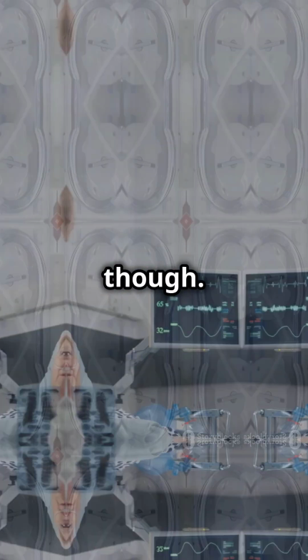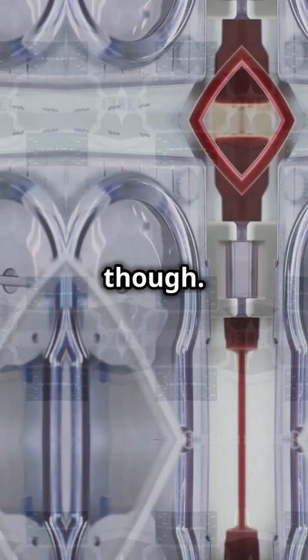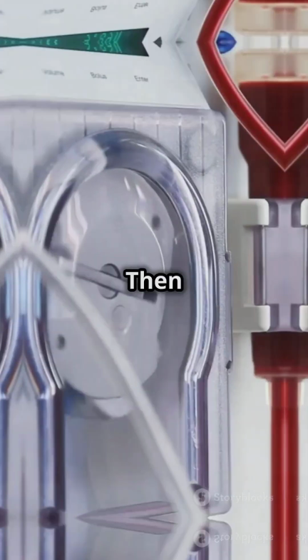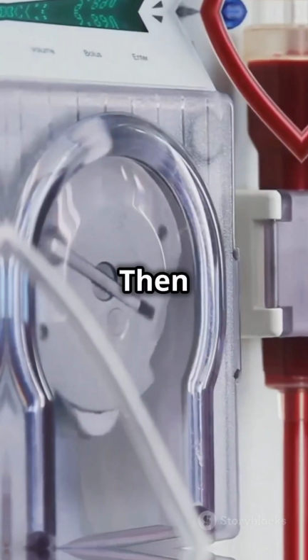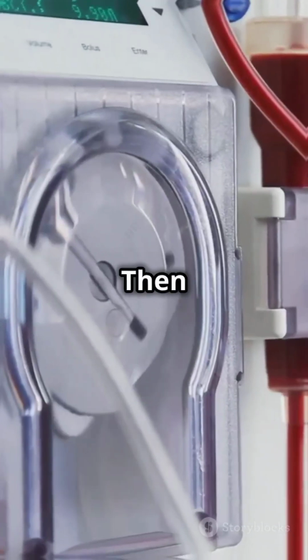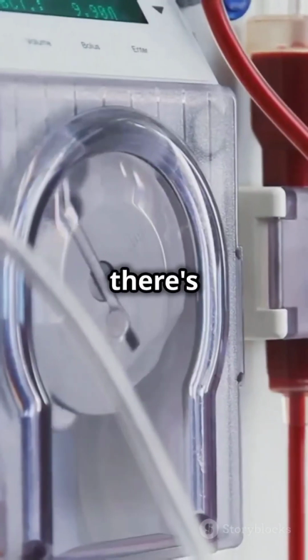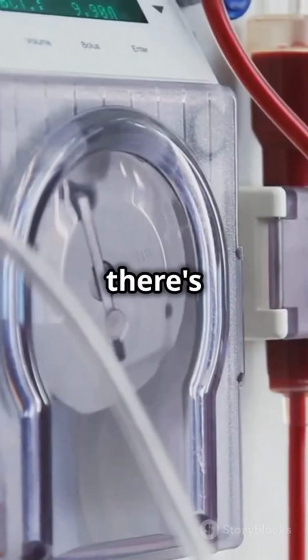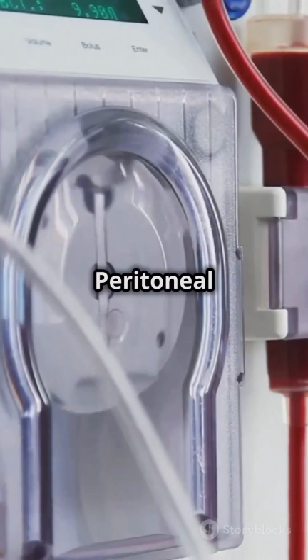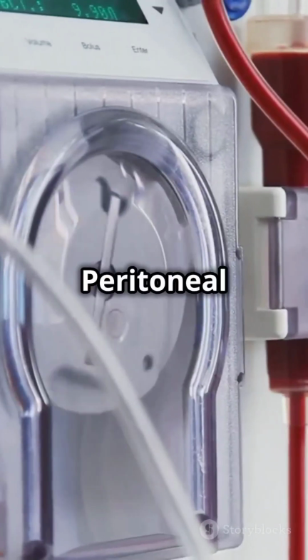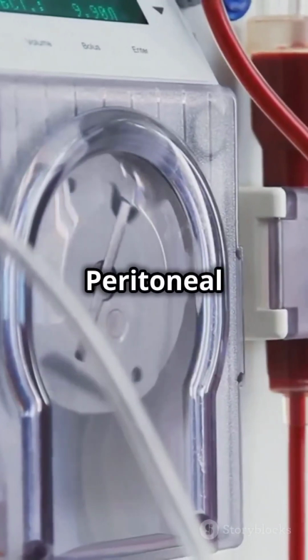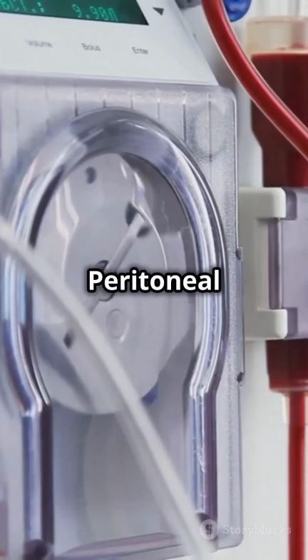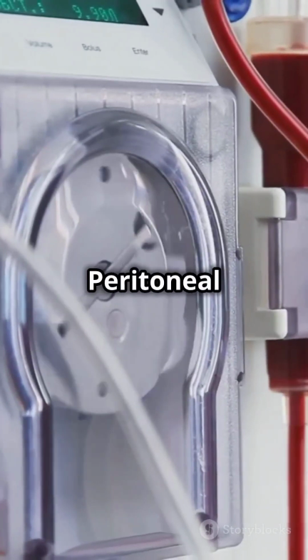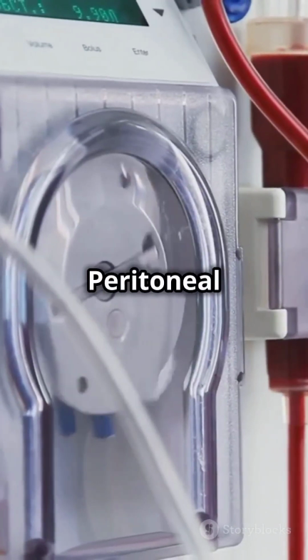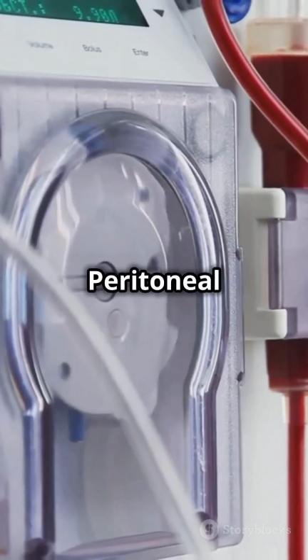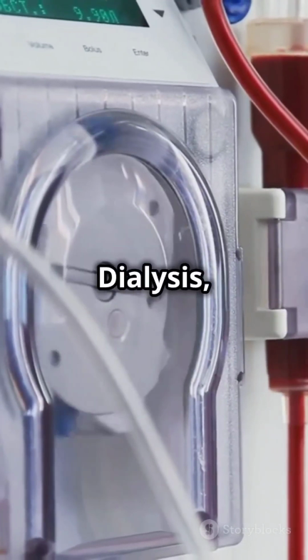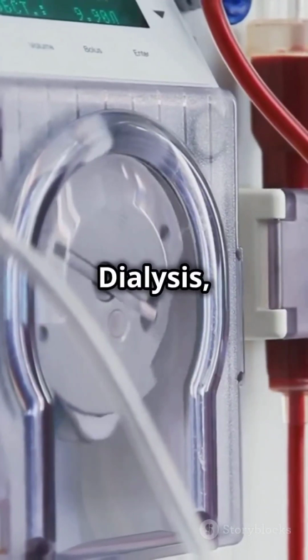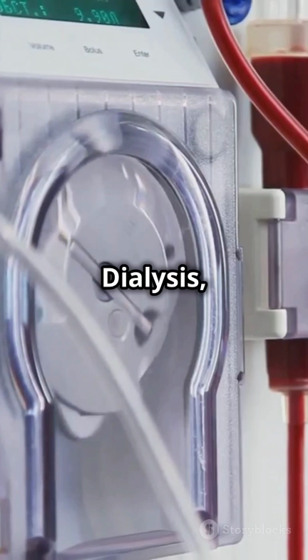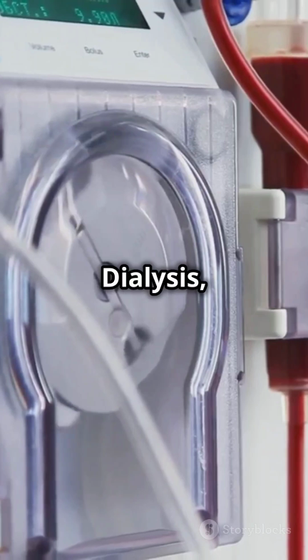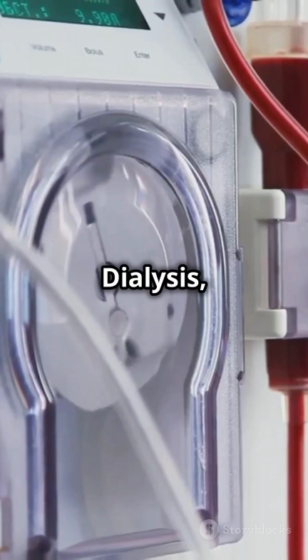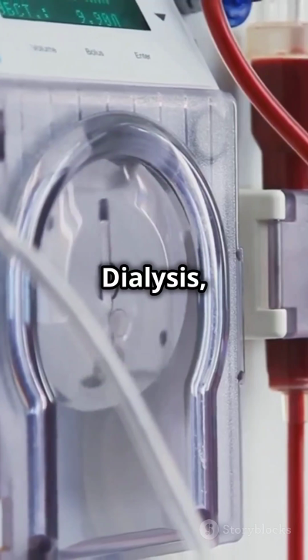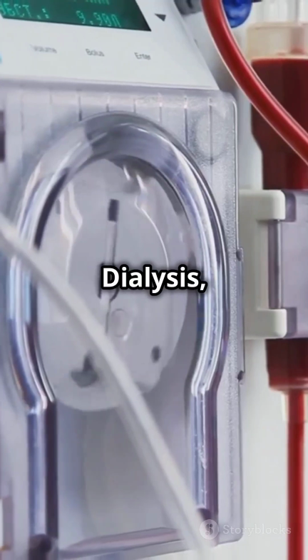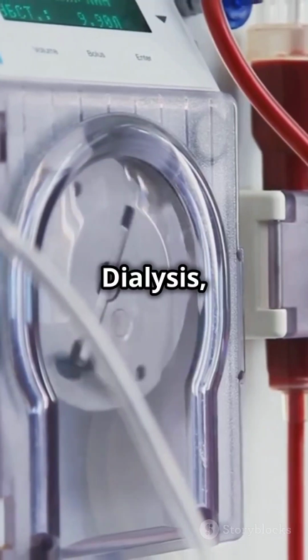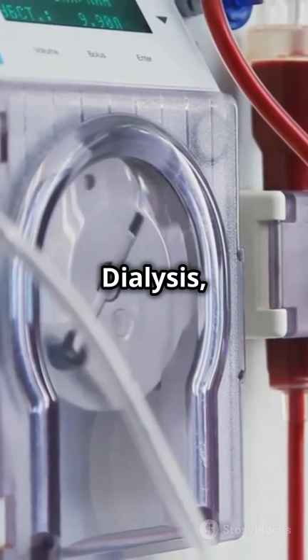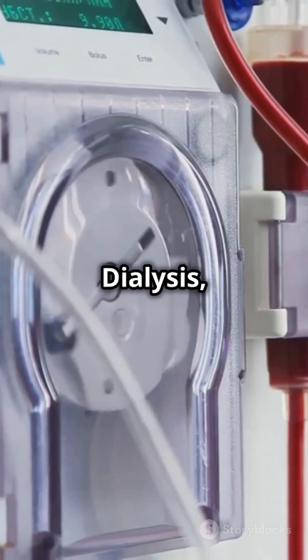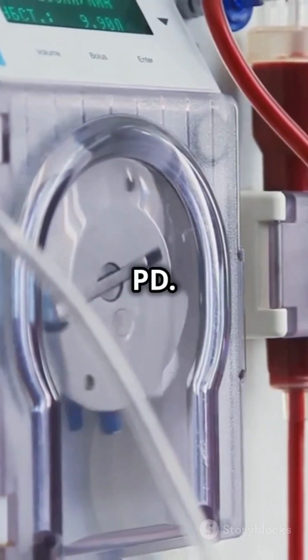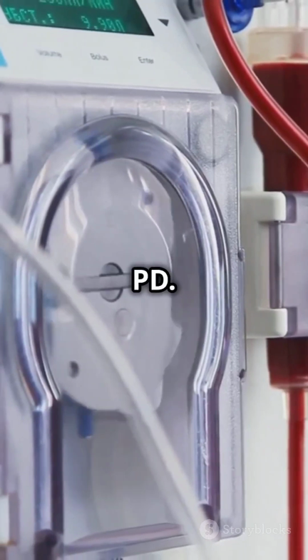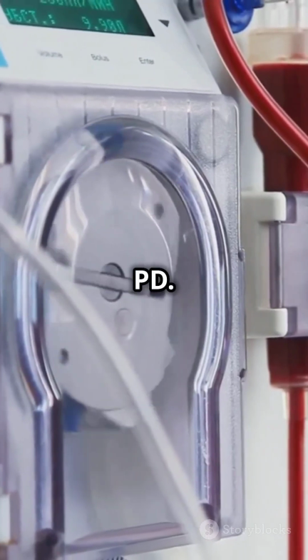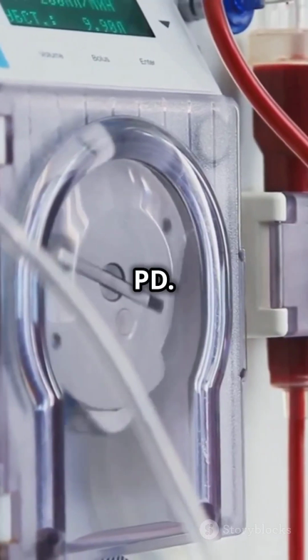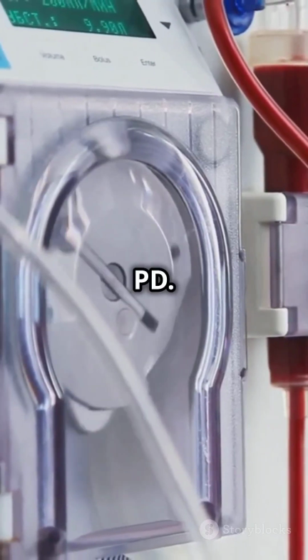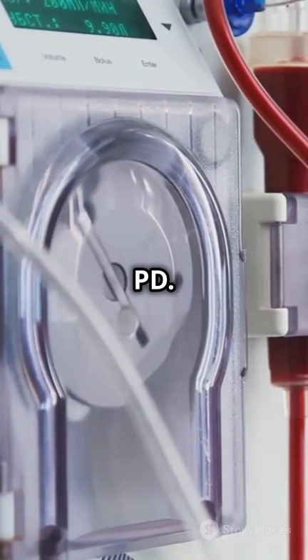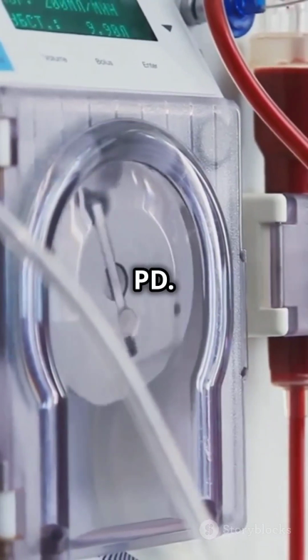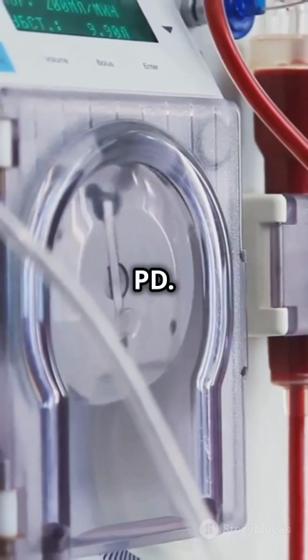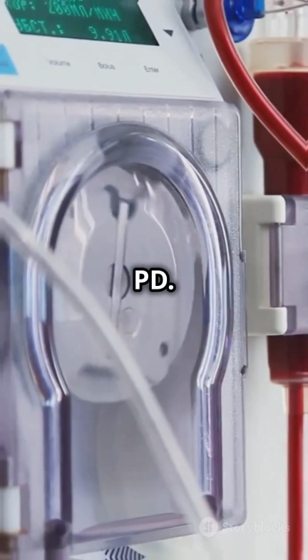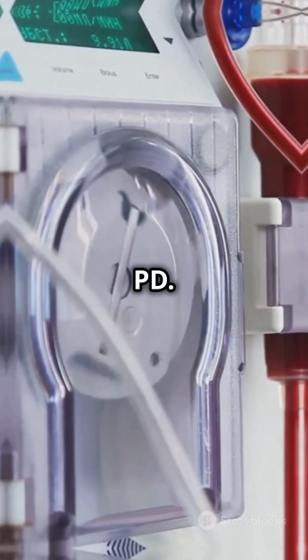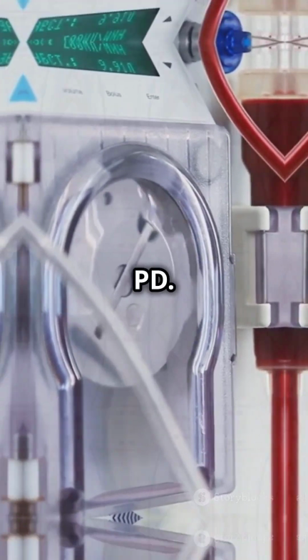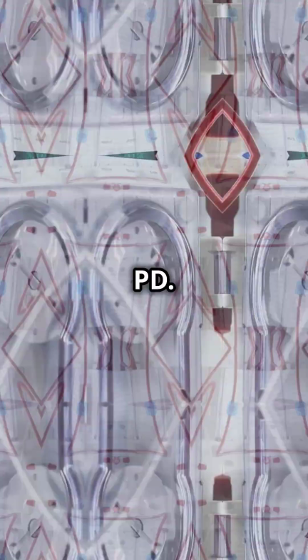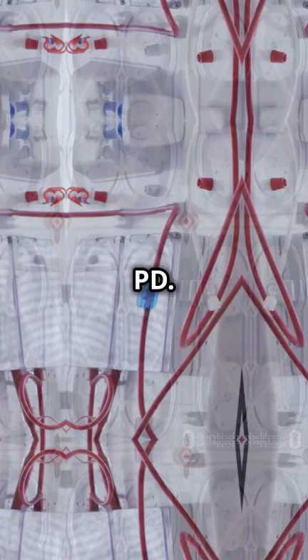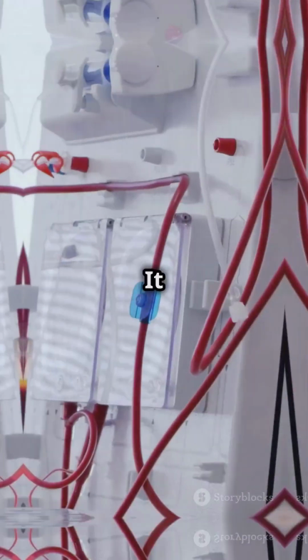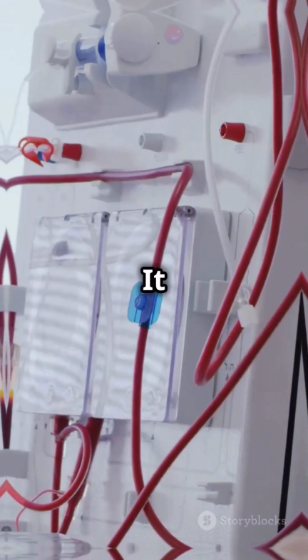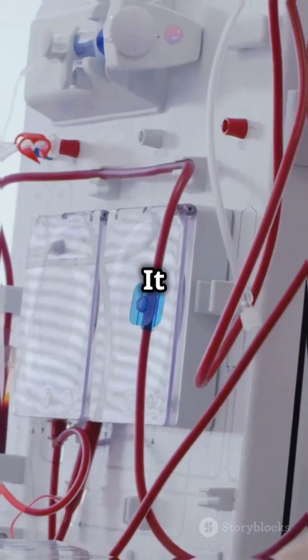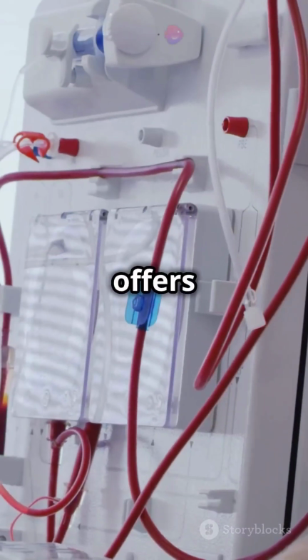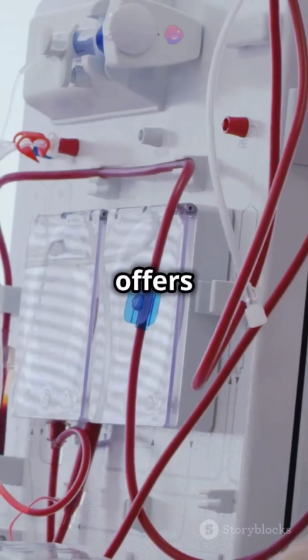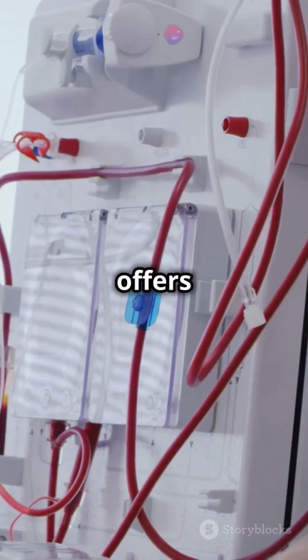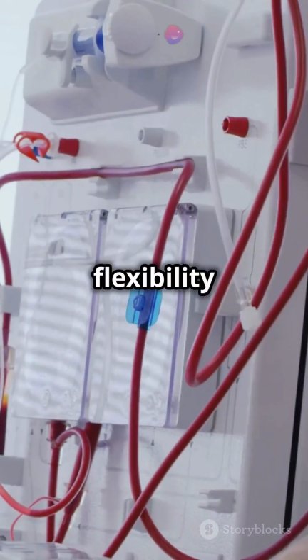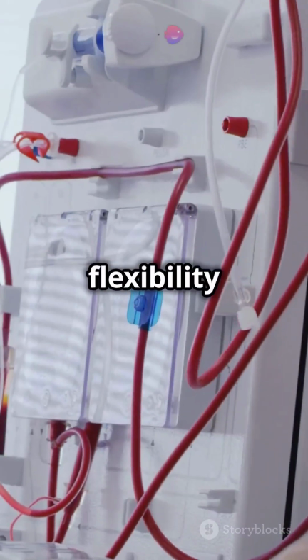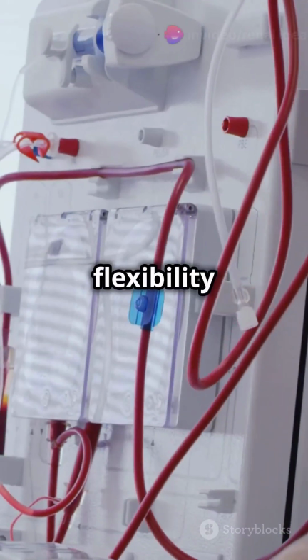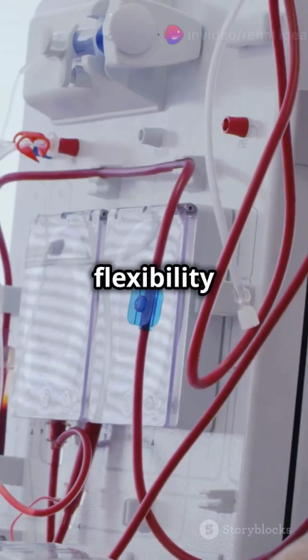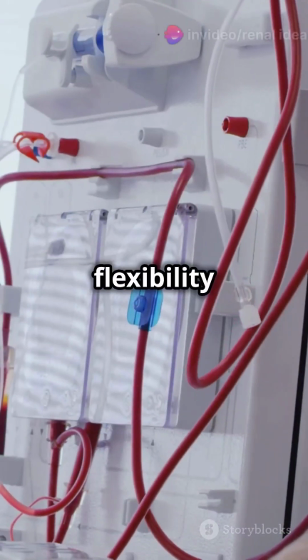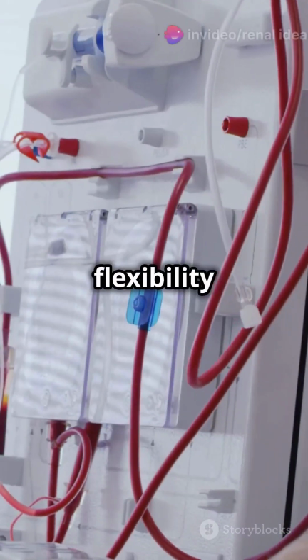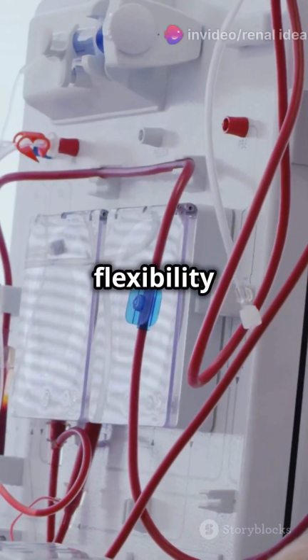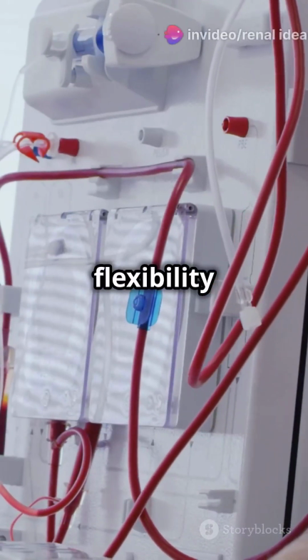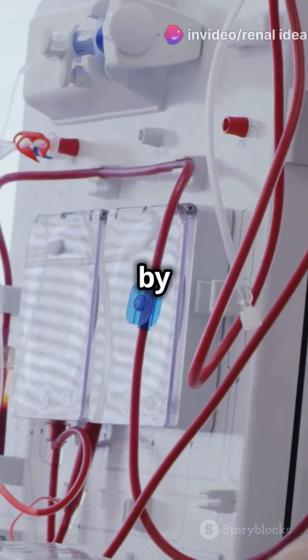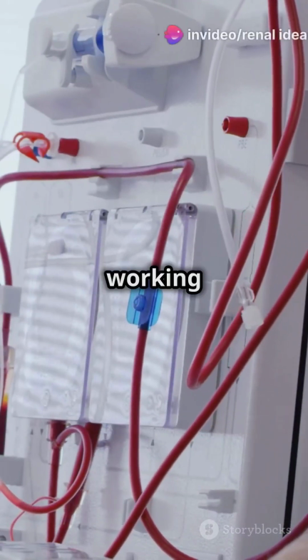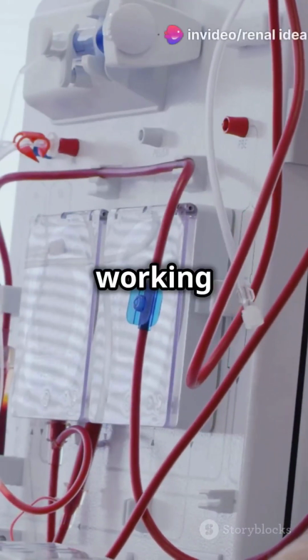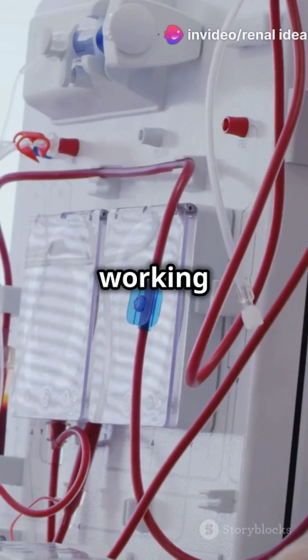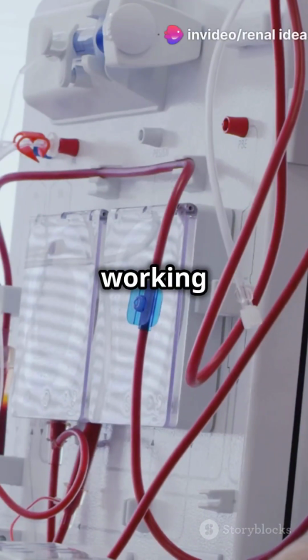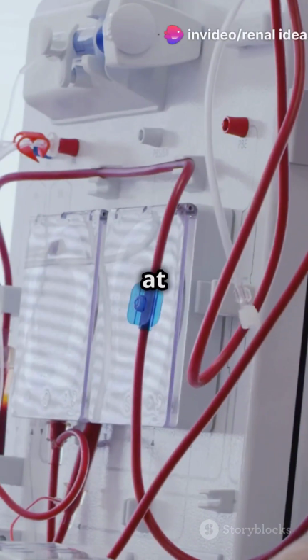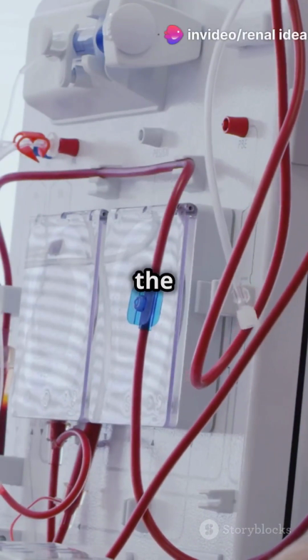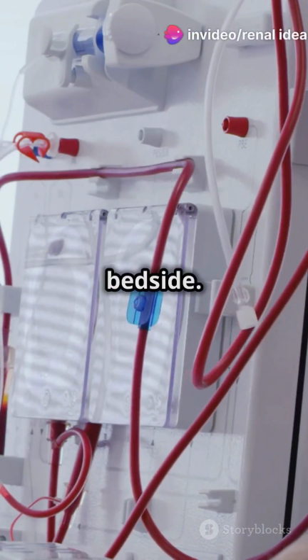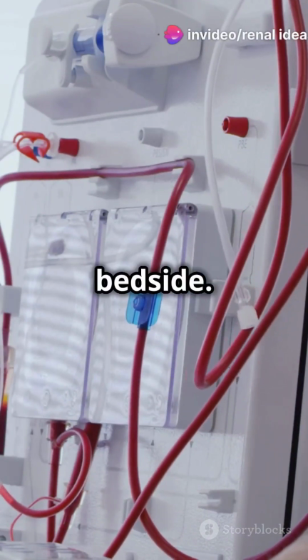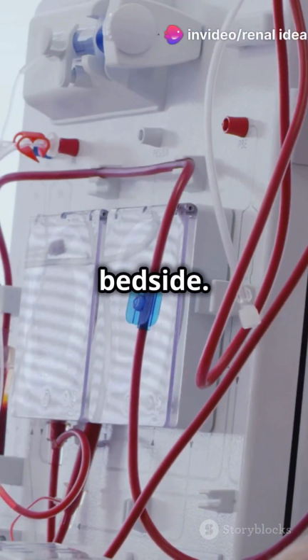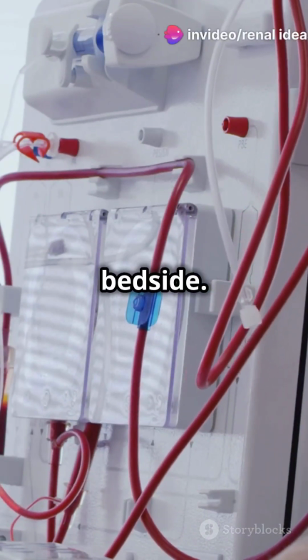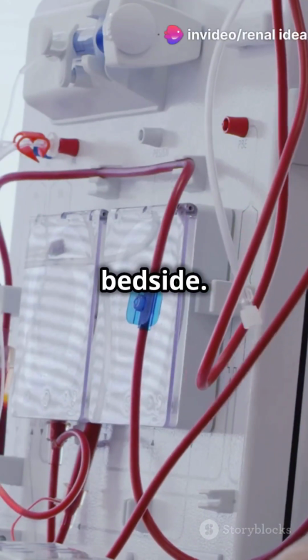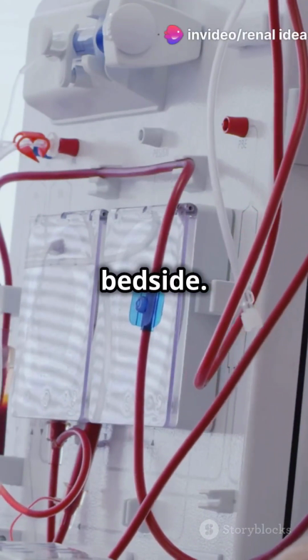Then there's Peritoneal Dialysis, or PD. It offers flexibility by working at the bedside.